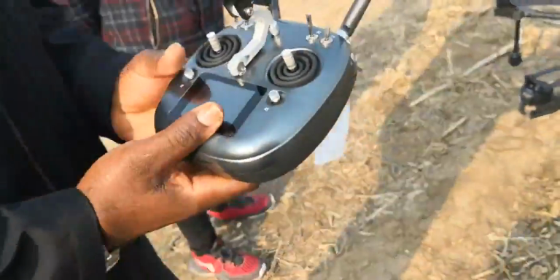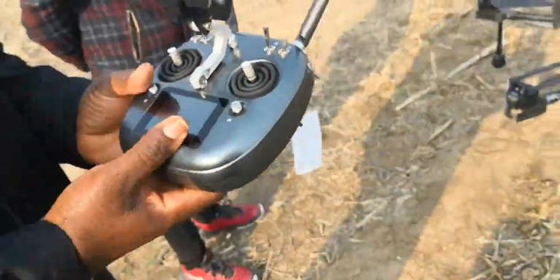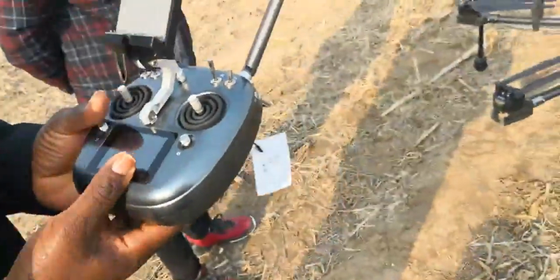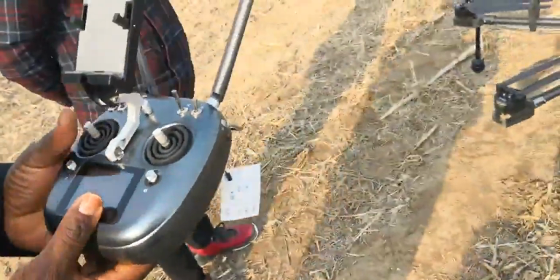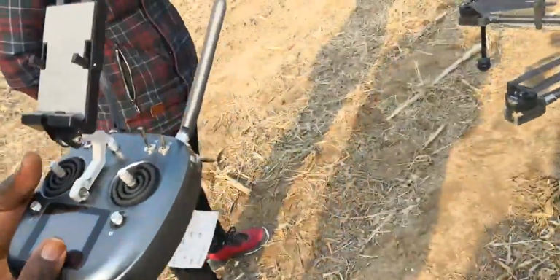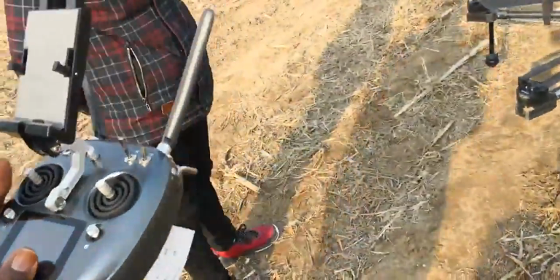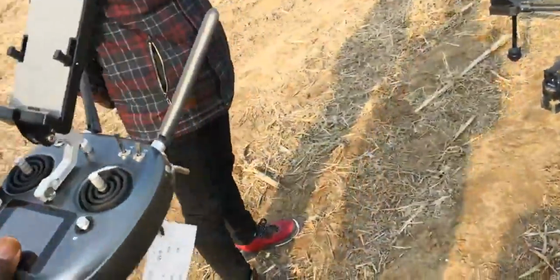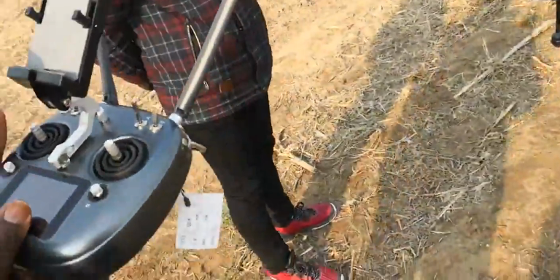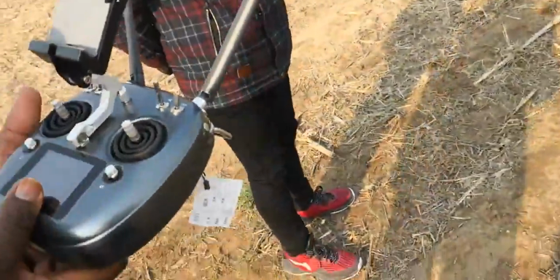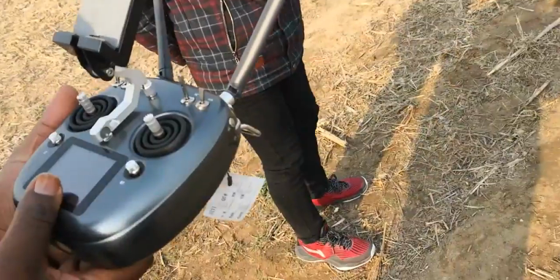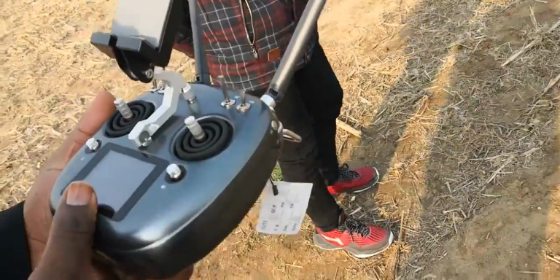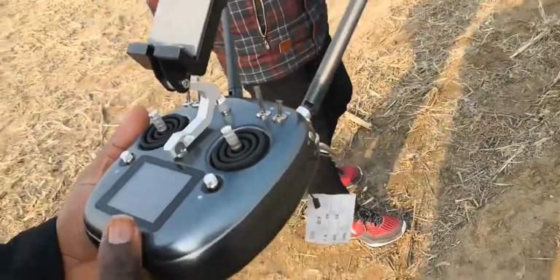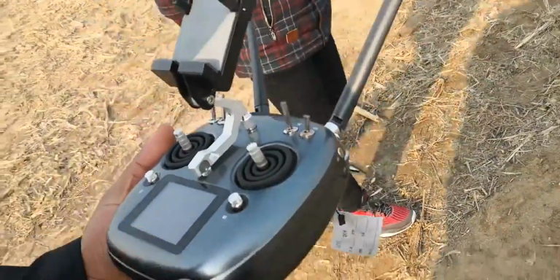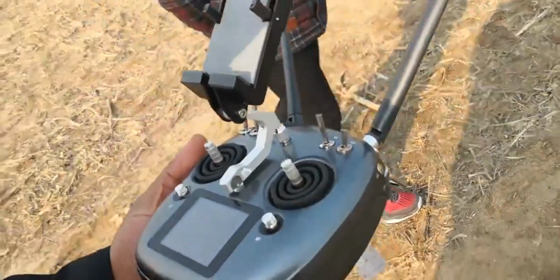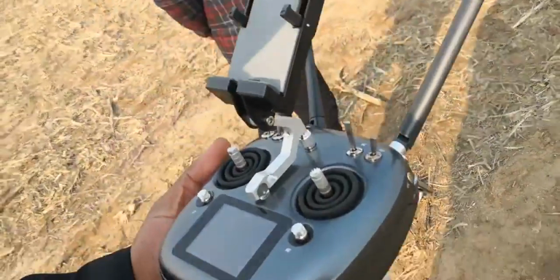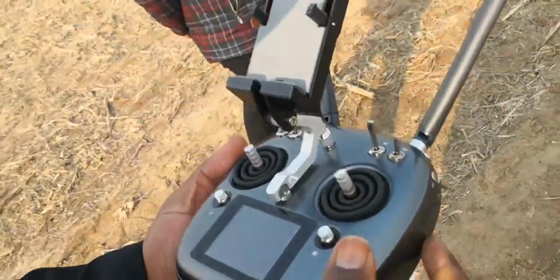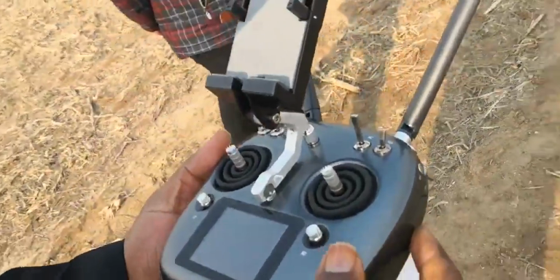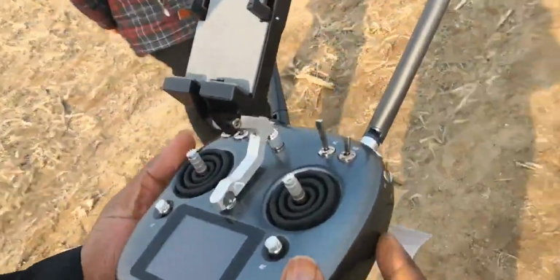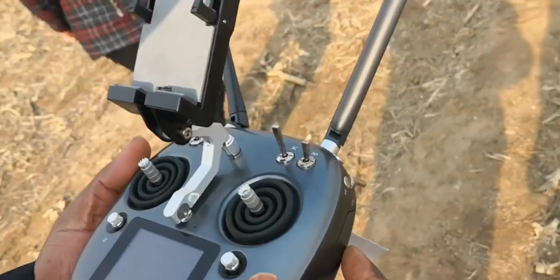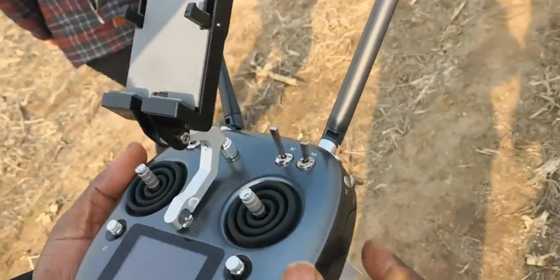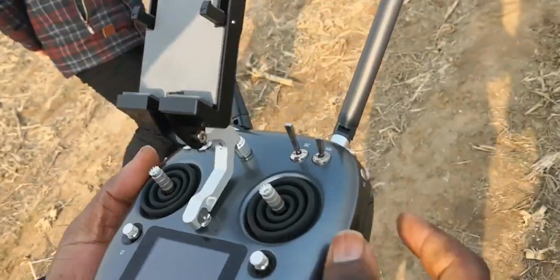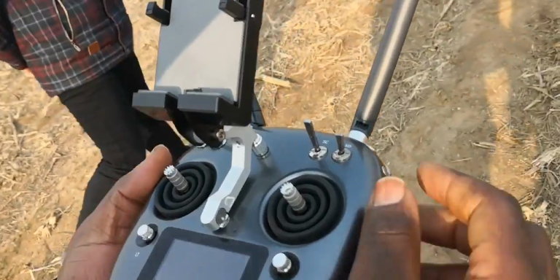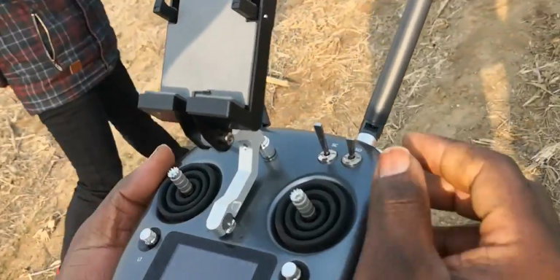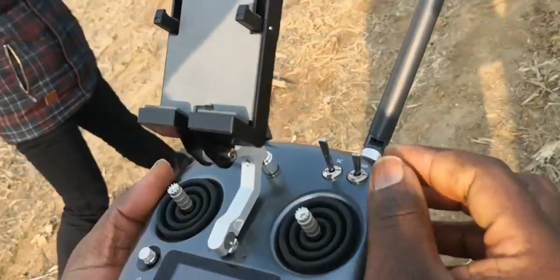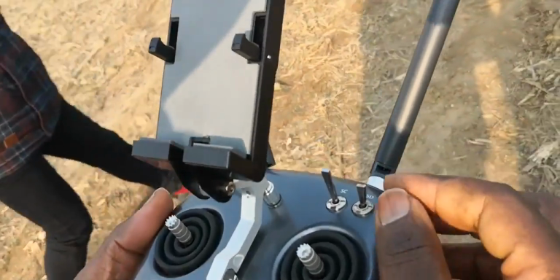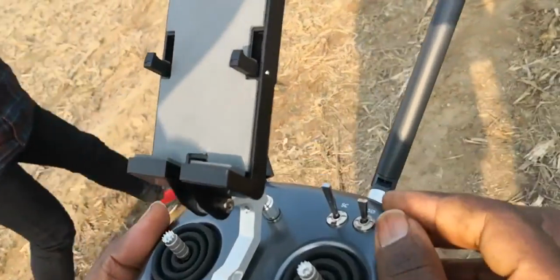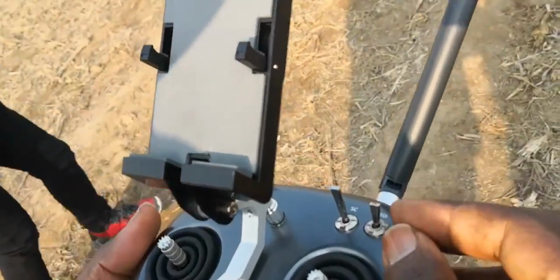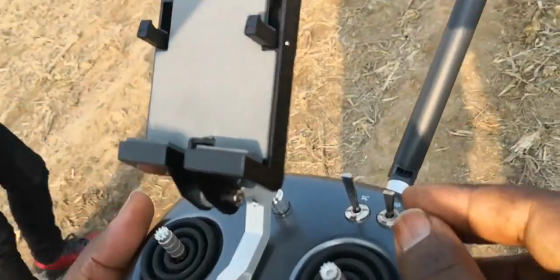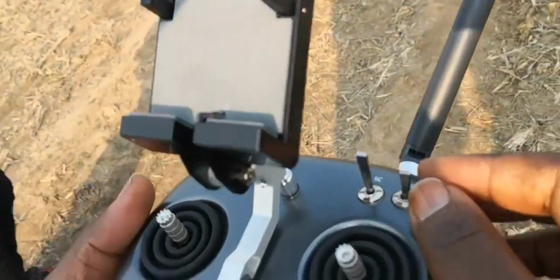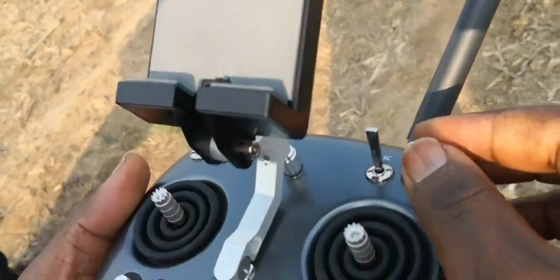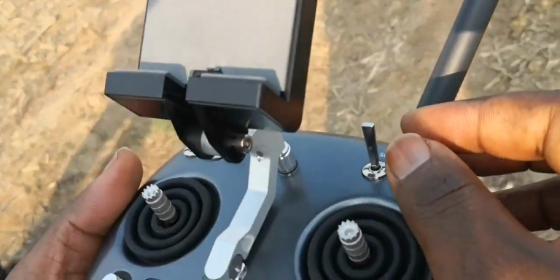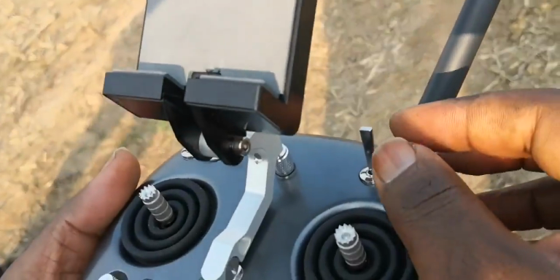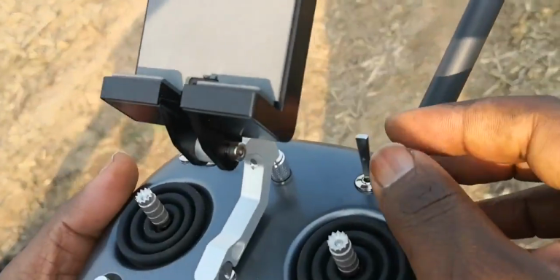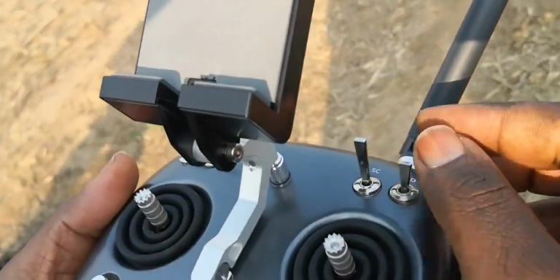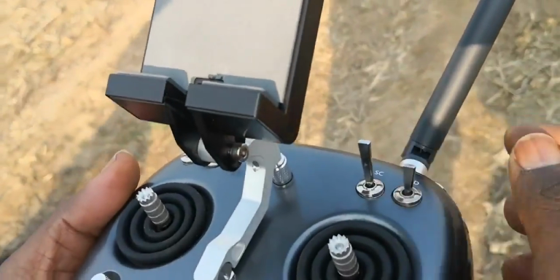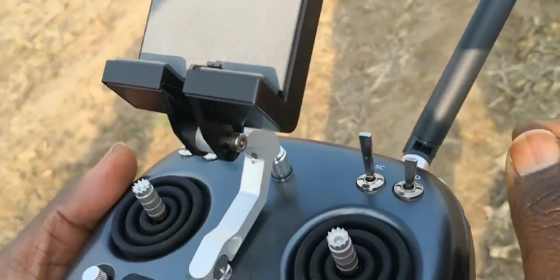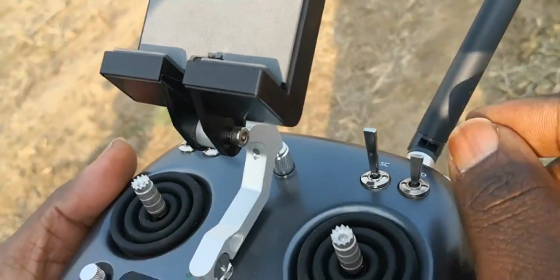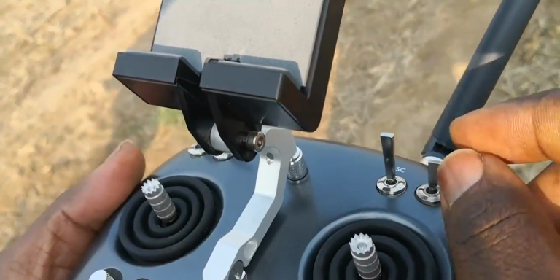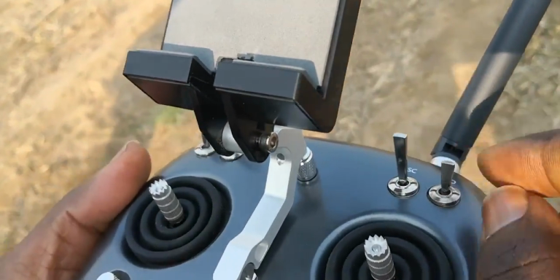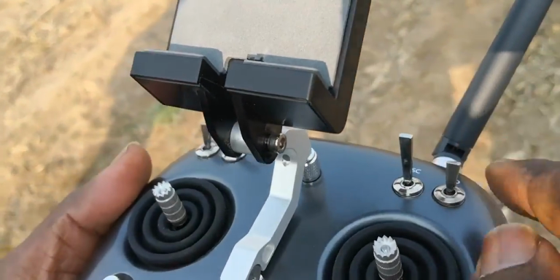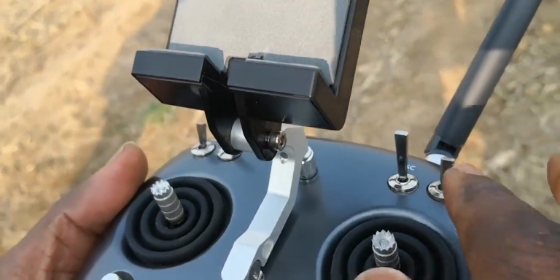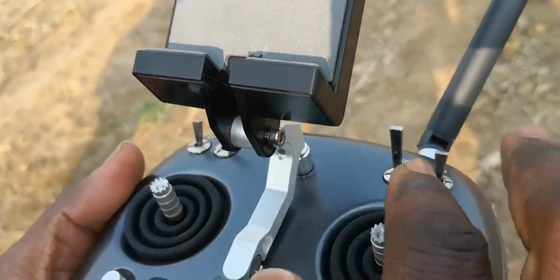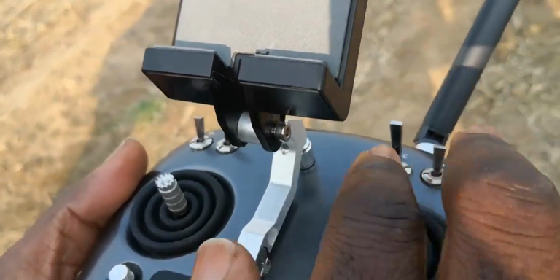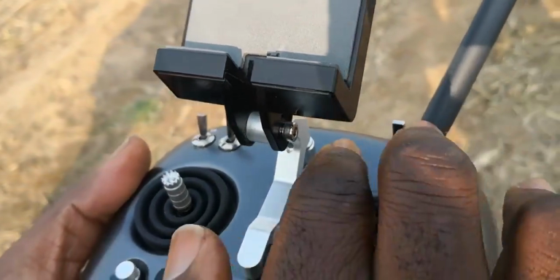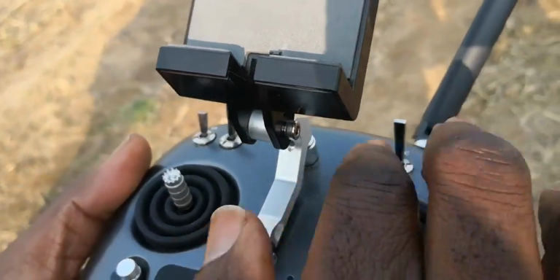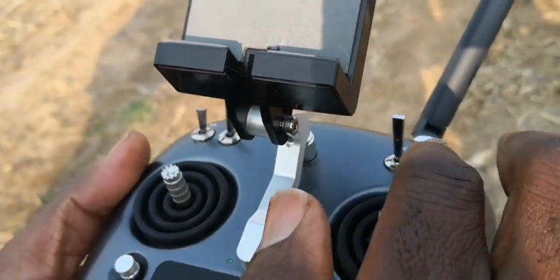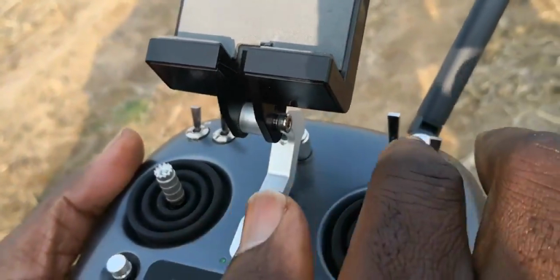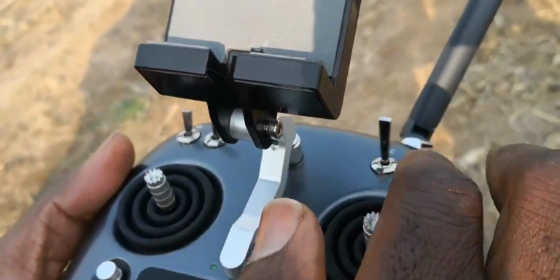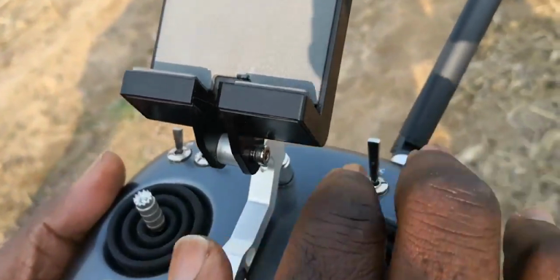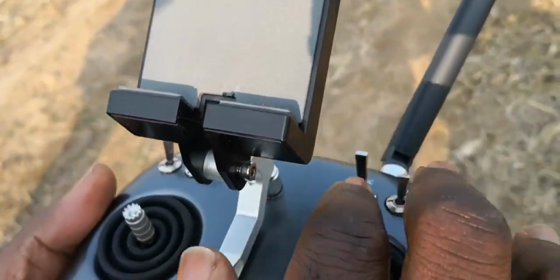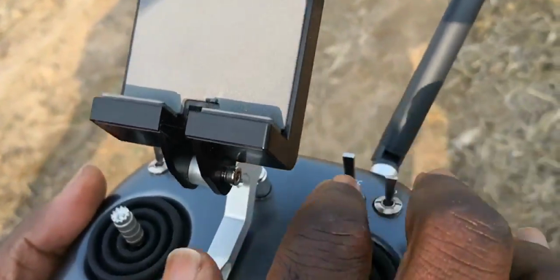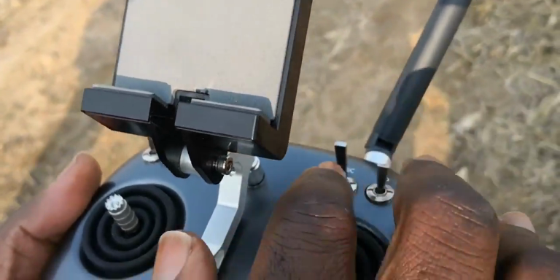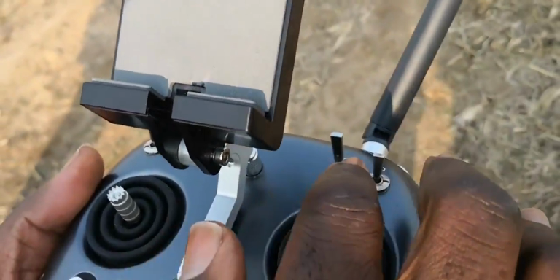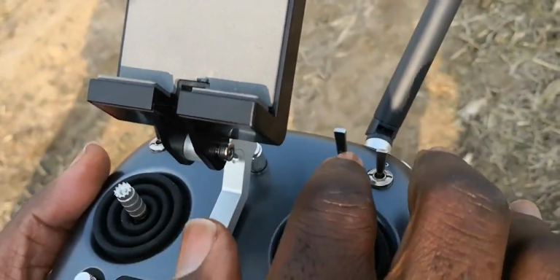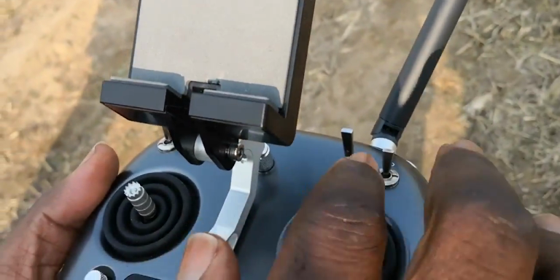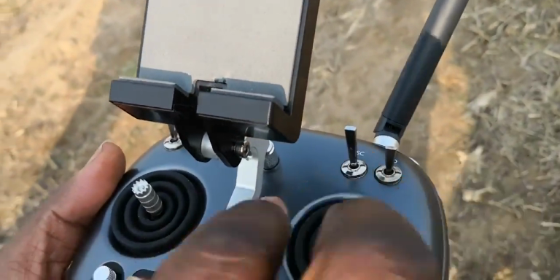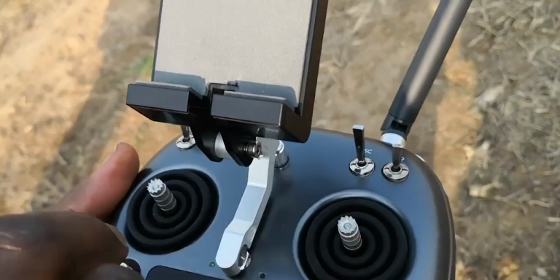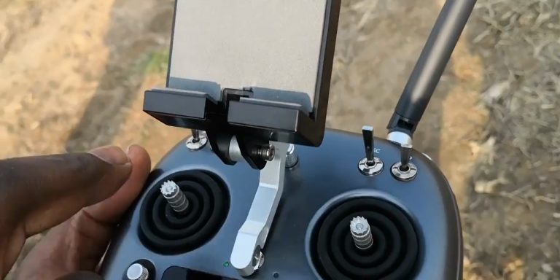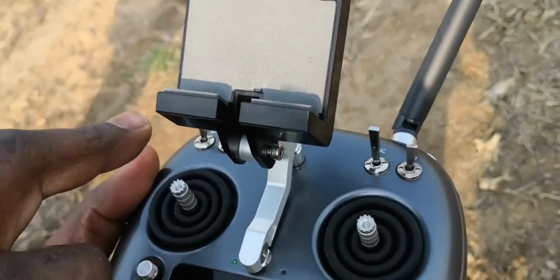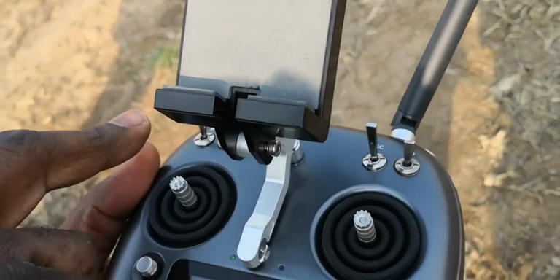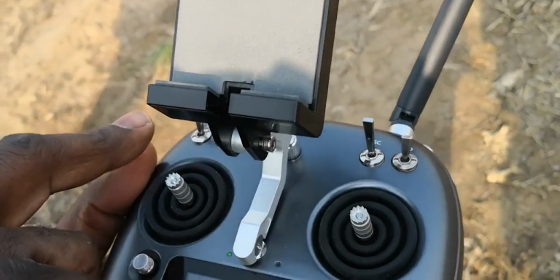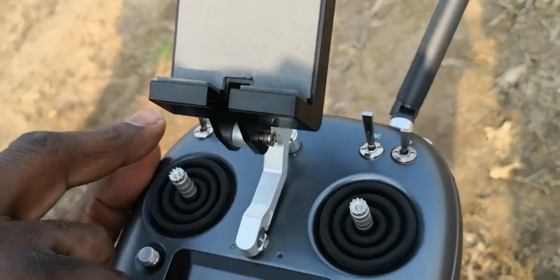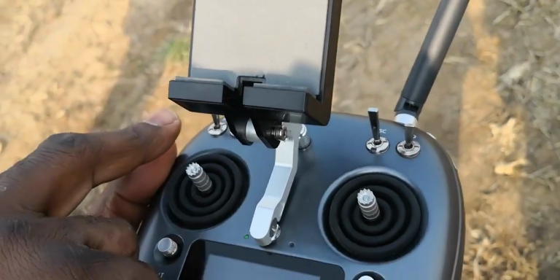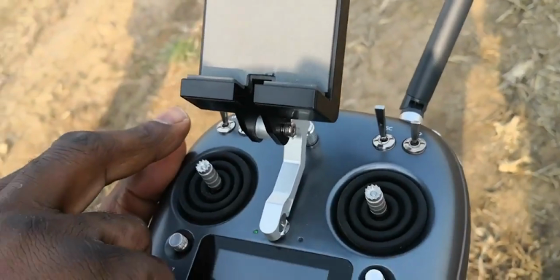So now, the first thing I have to do — you see this is two here, two is two.